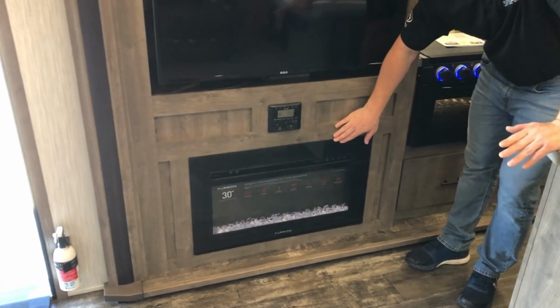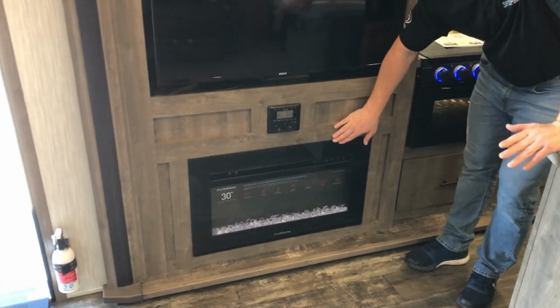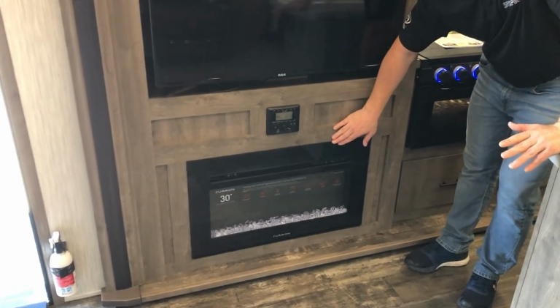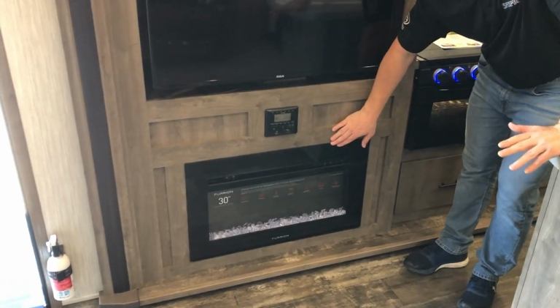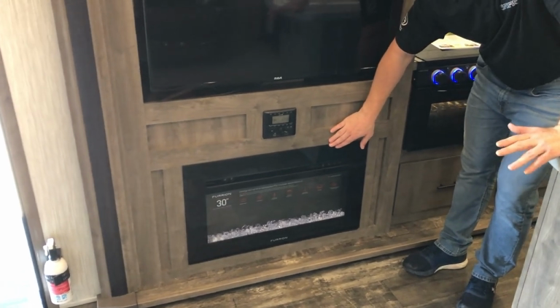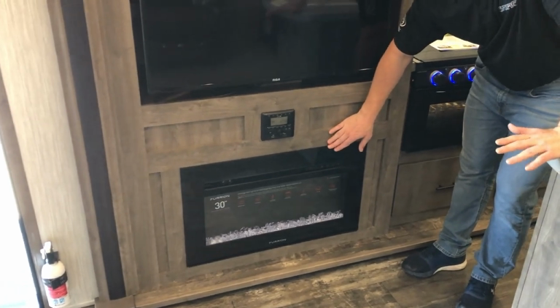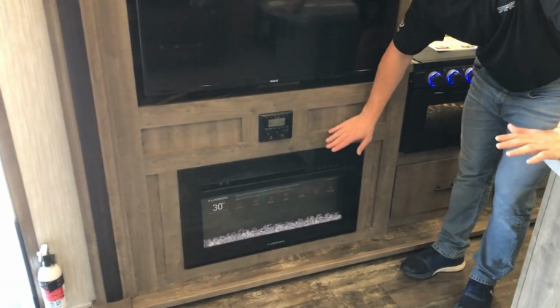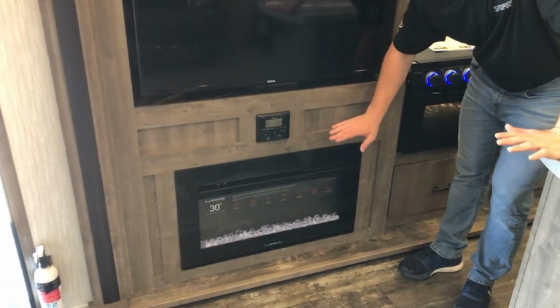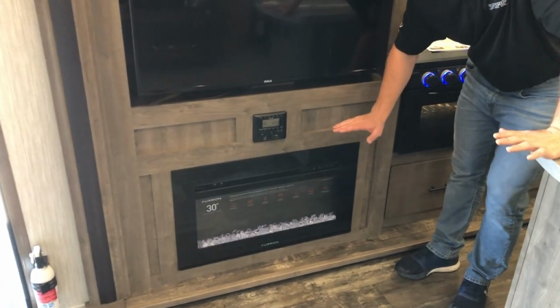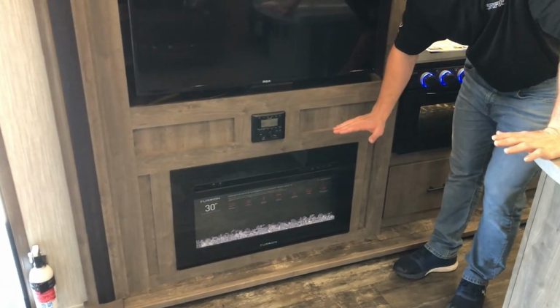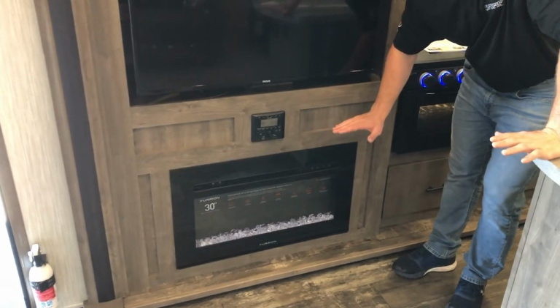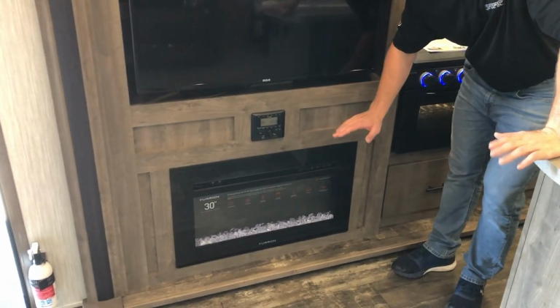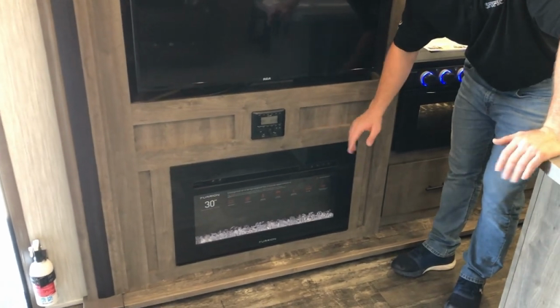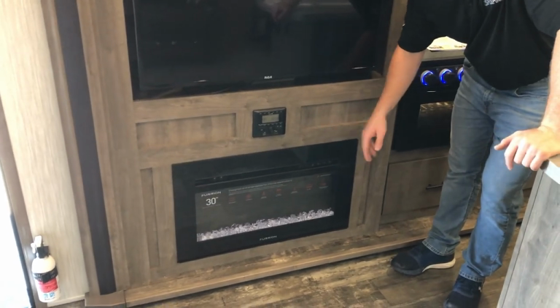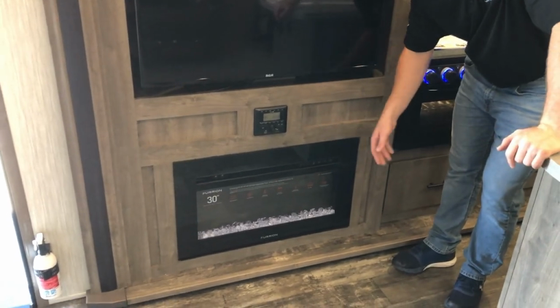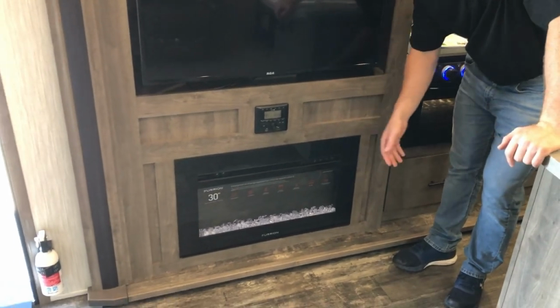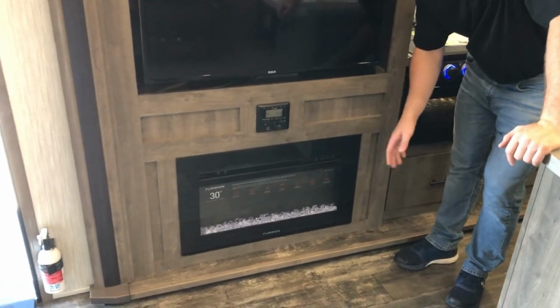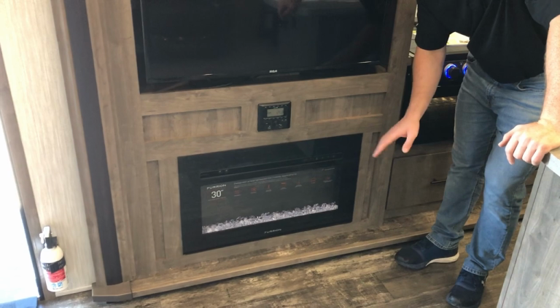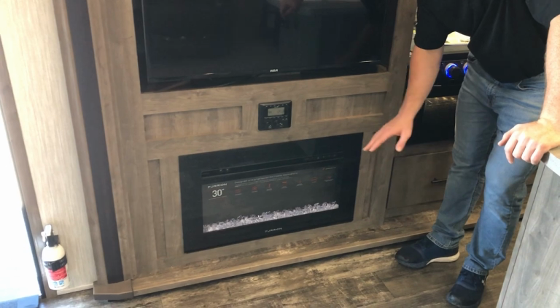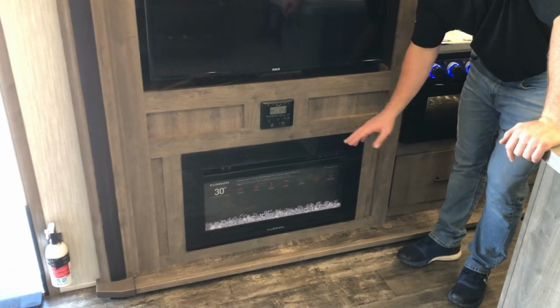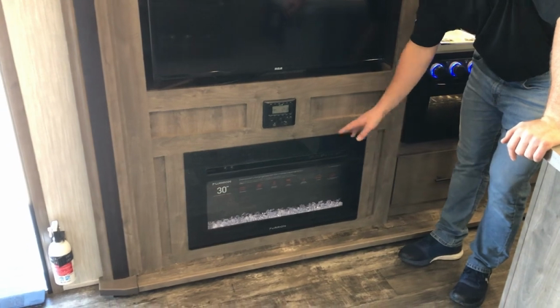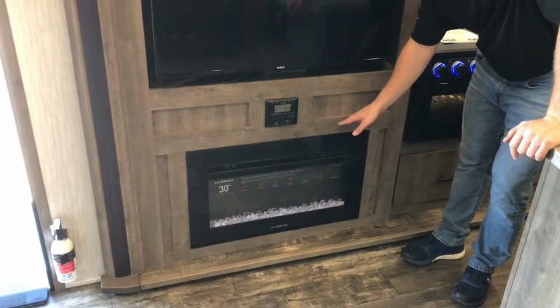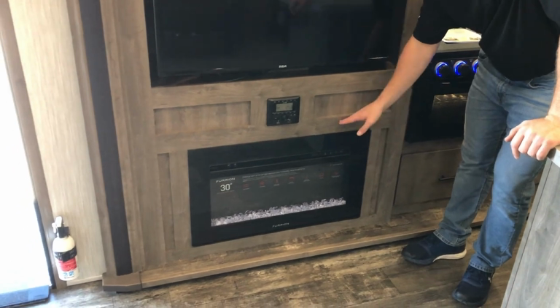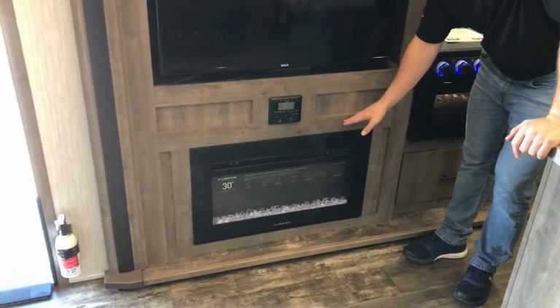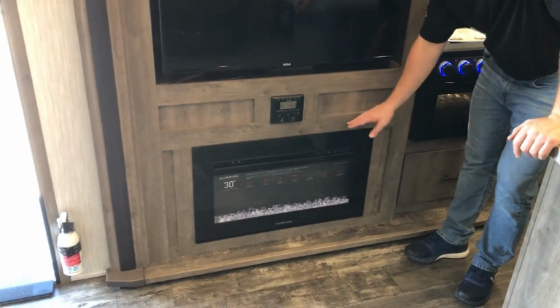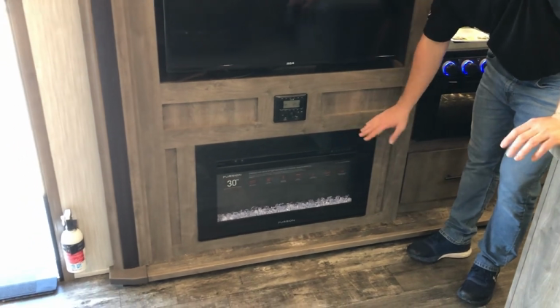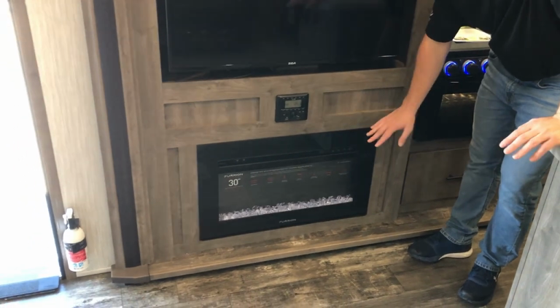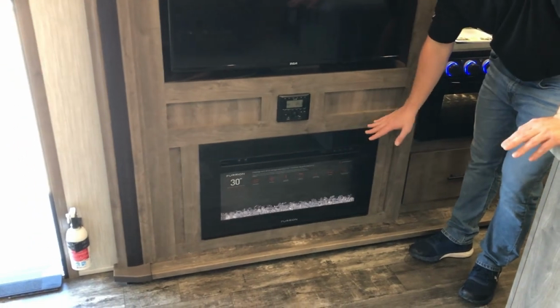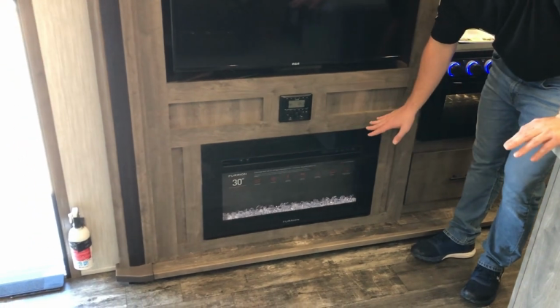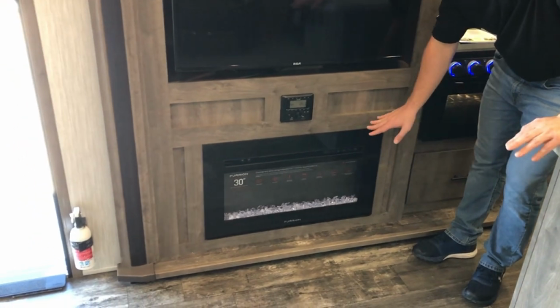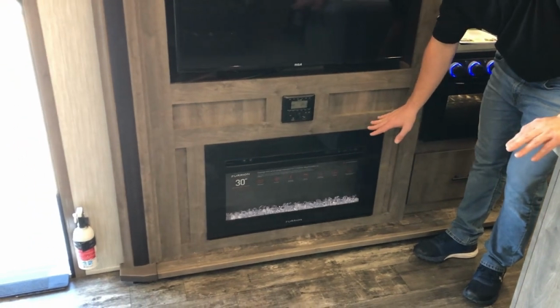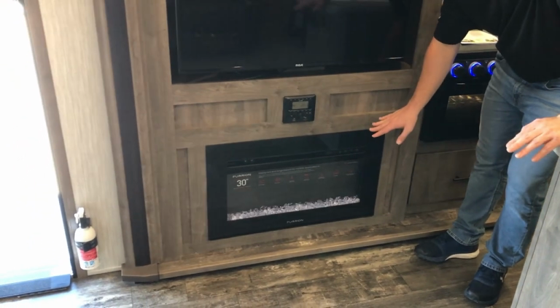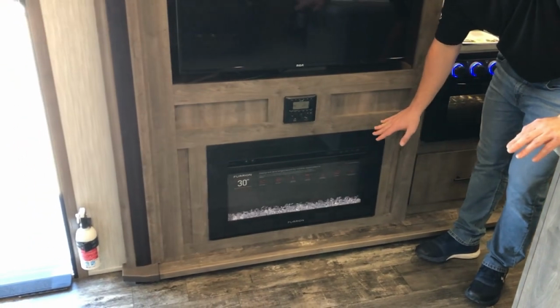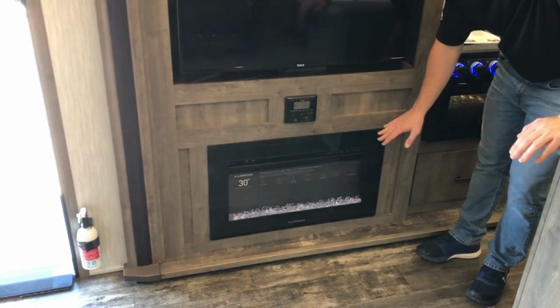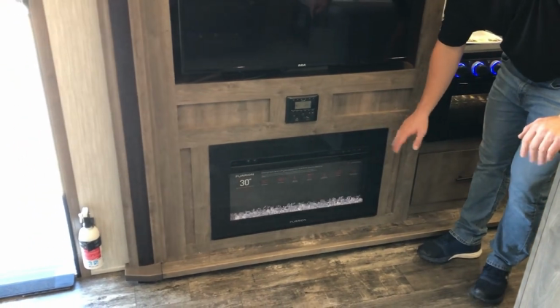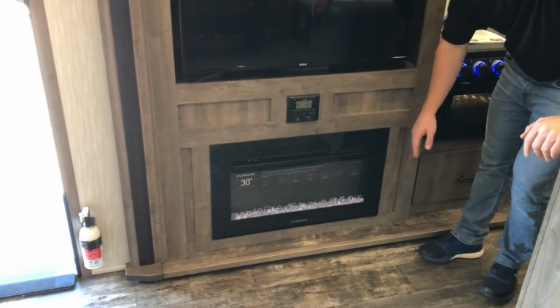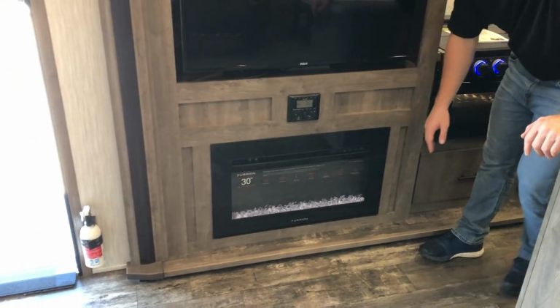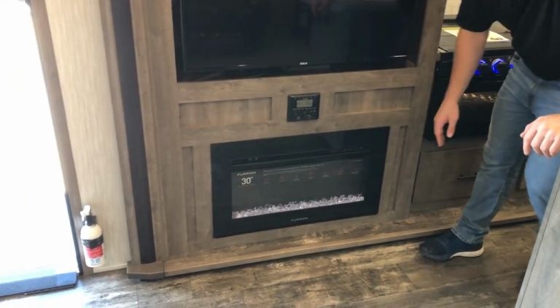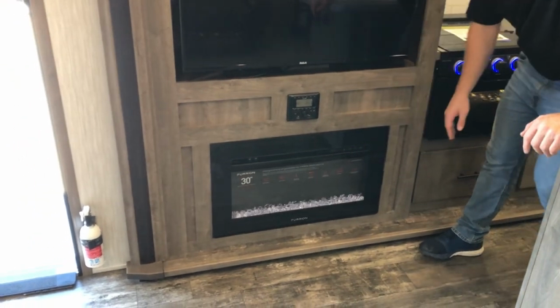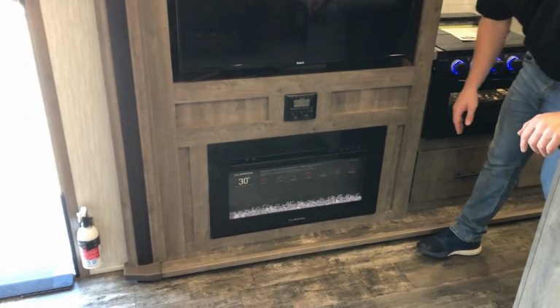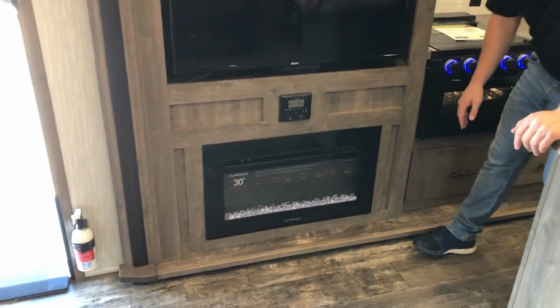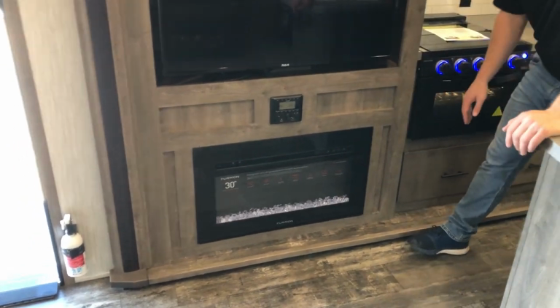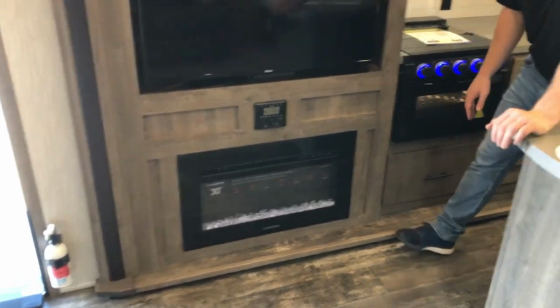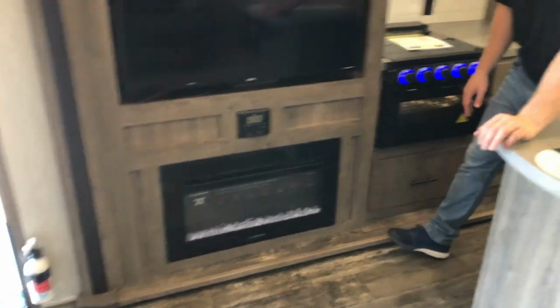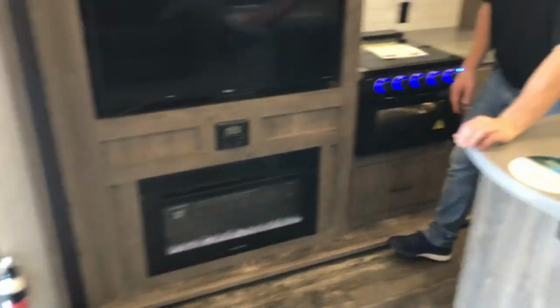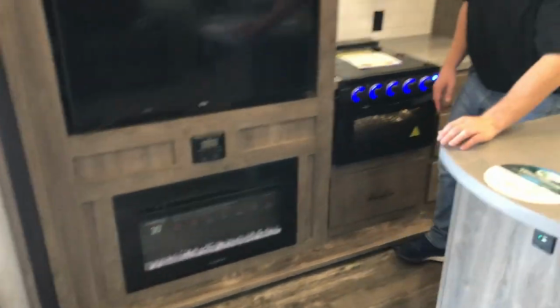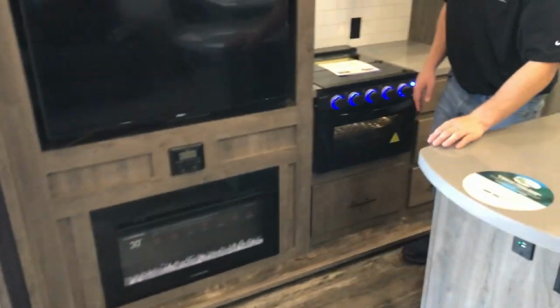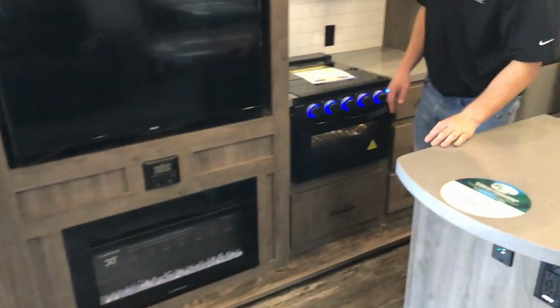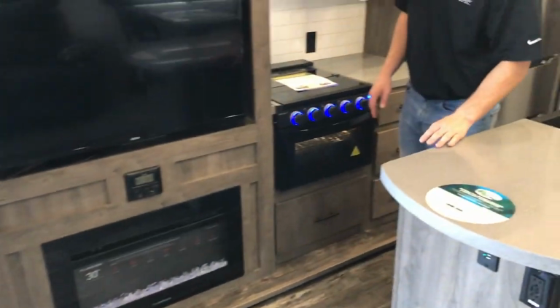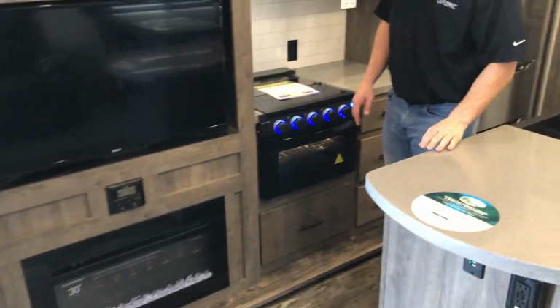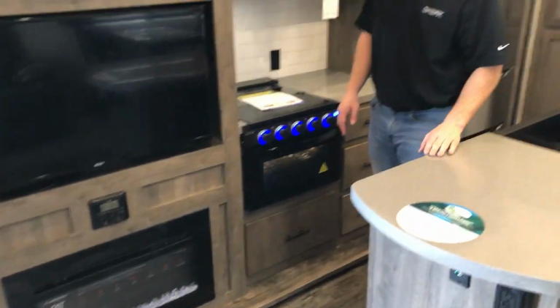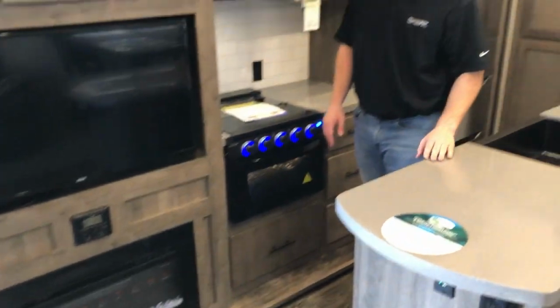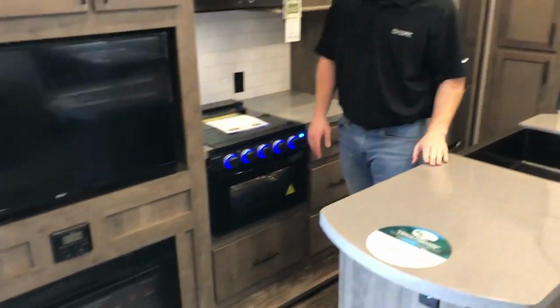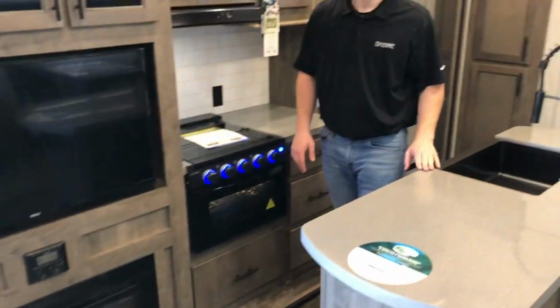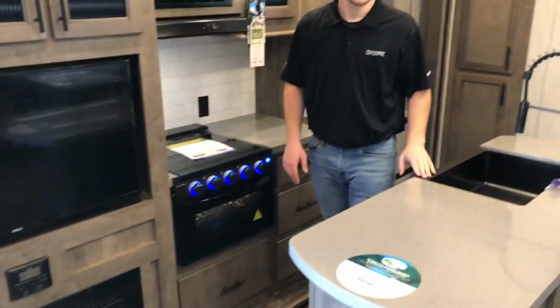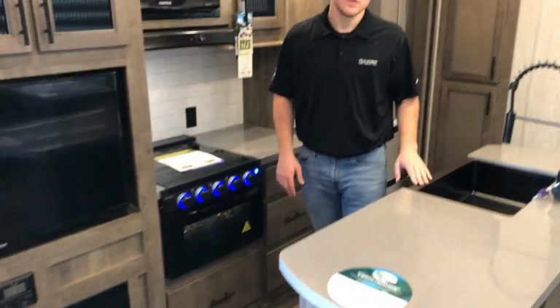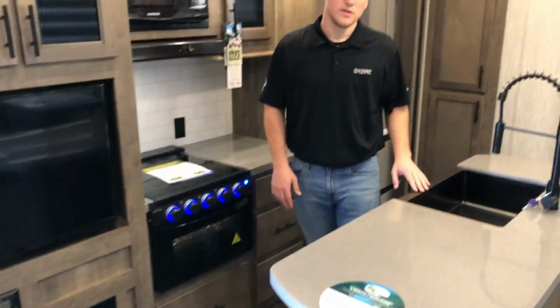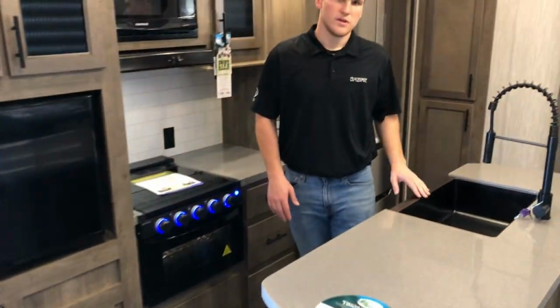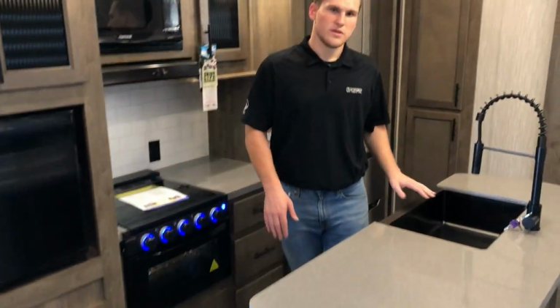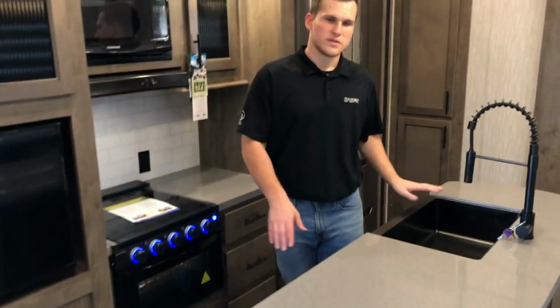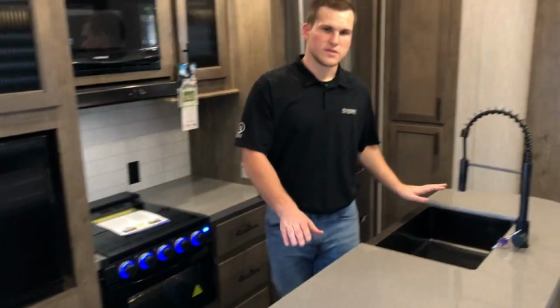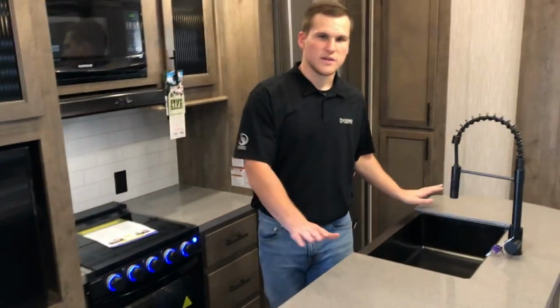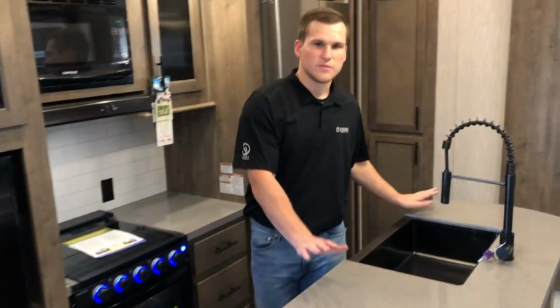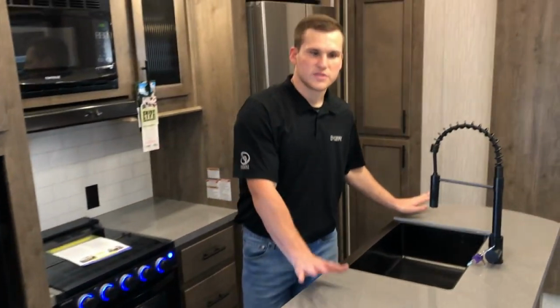You have the 5,000-watt electric fireplace, so if you're already paying for electricity at the campground you may as well use this rather than burn through your LP. Moving along to the kitchen.